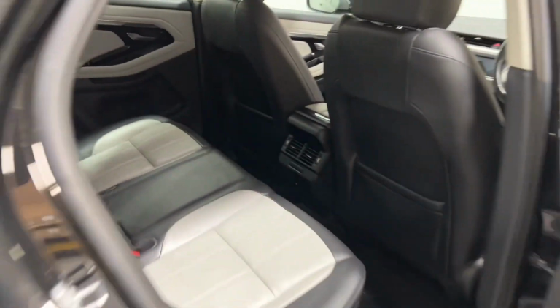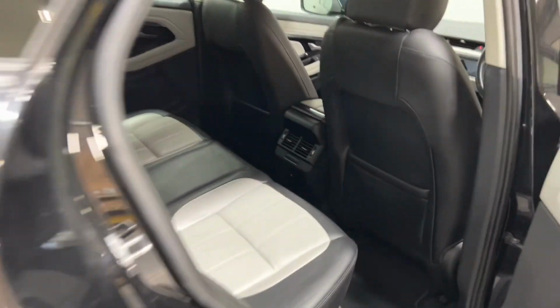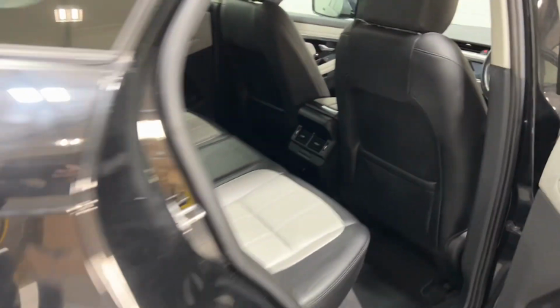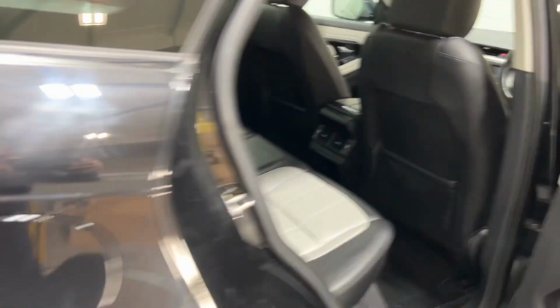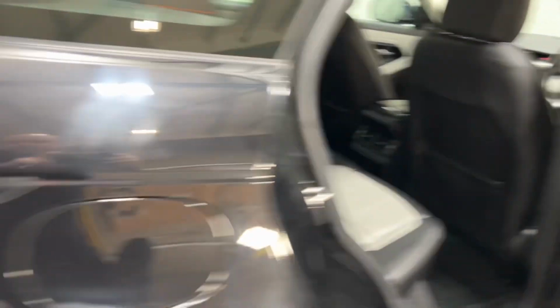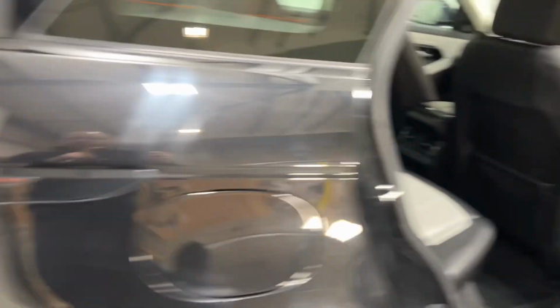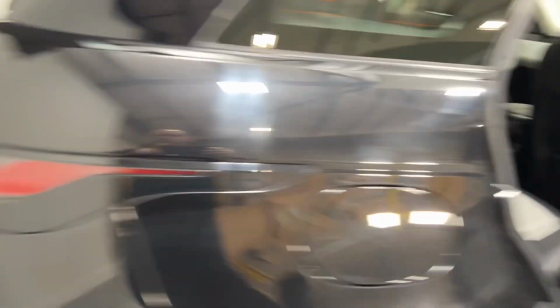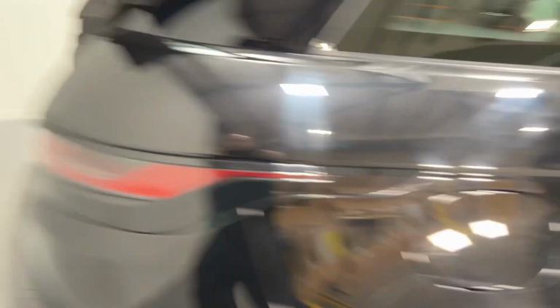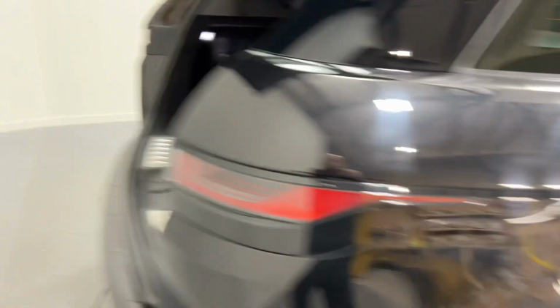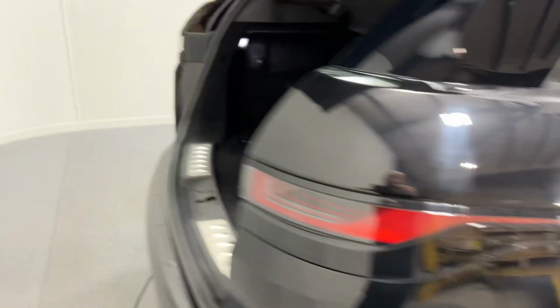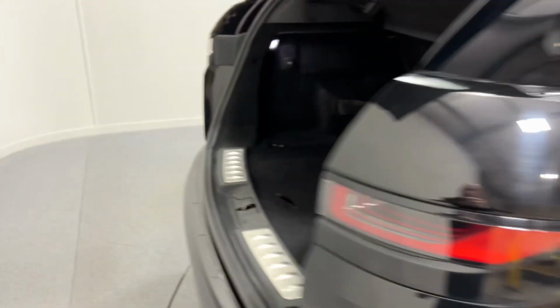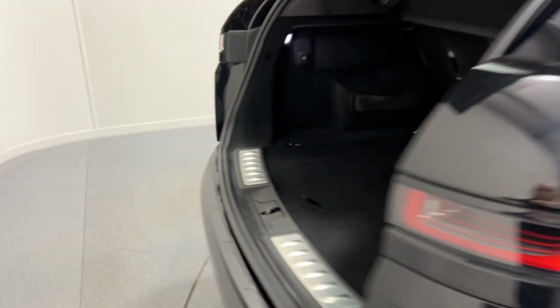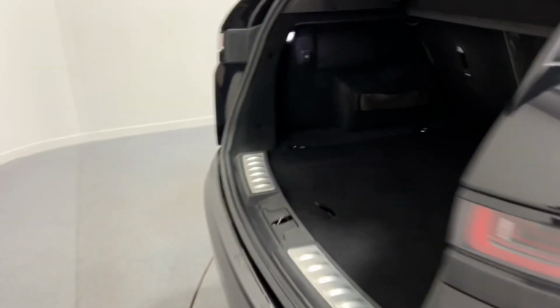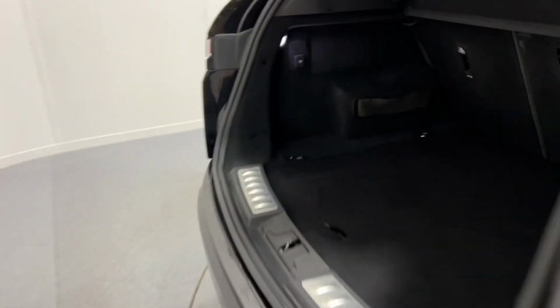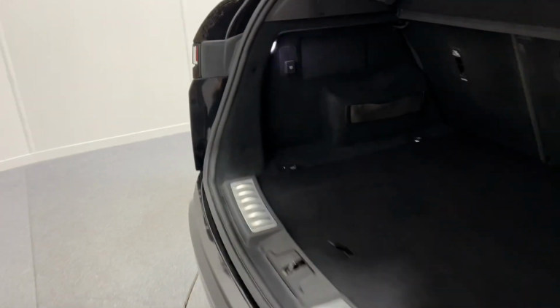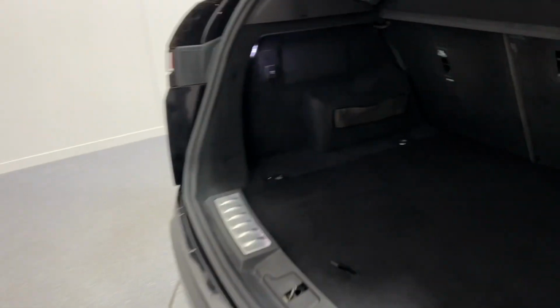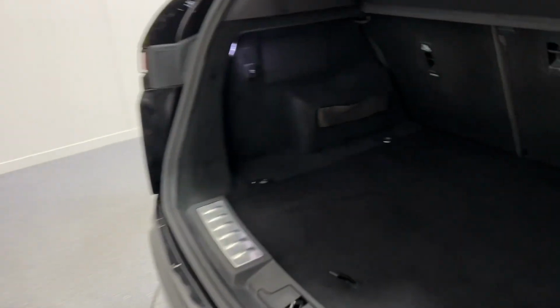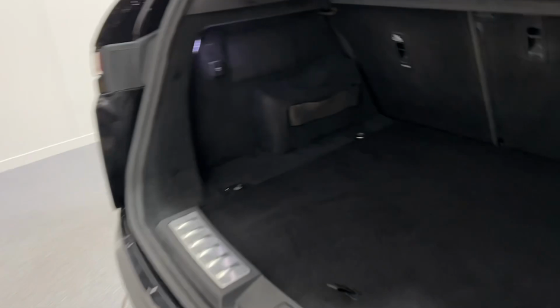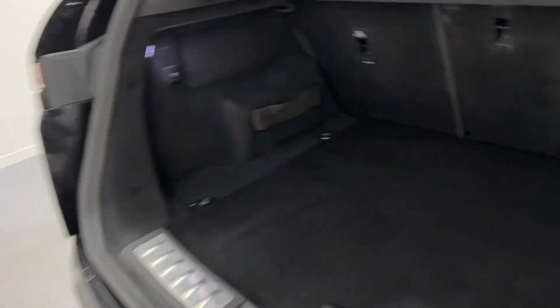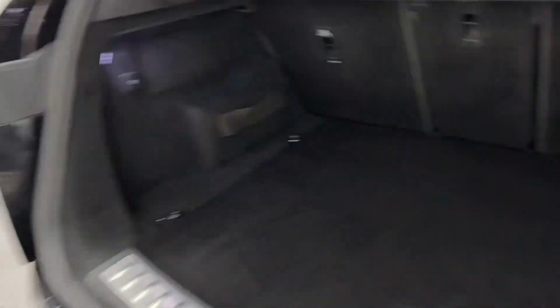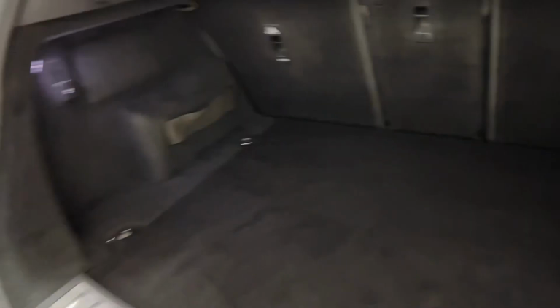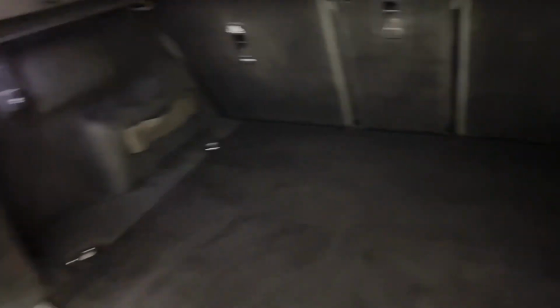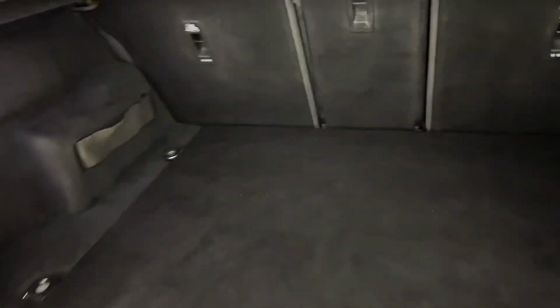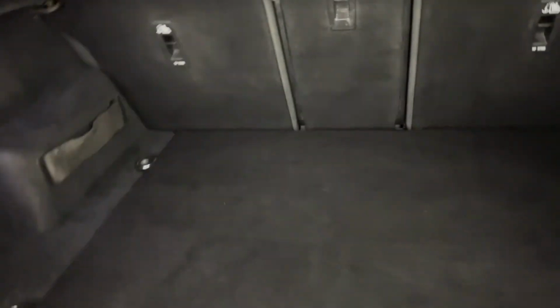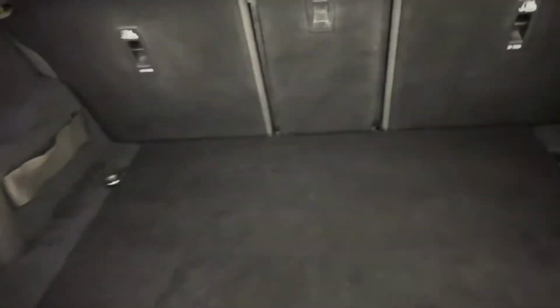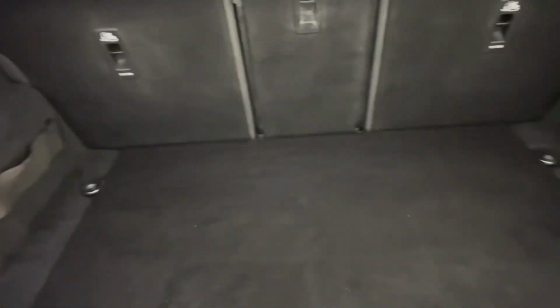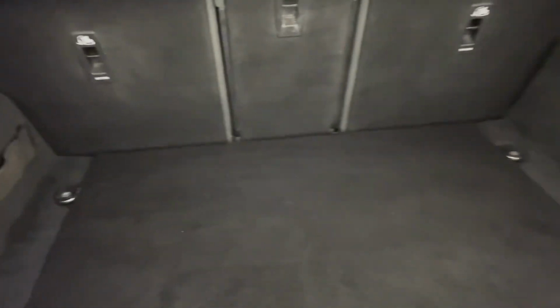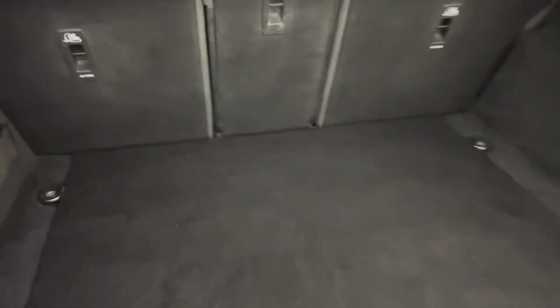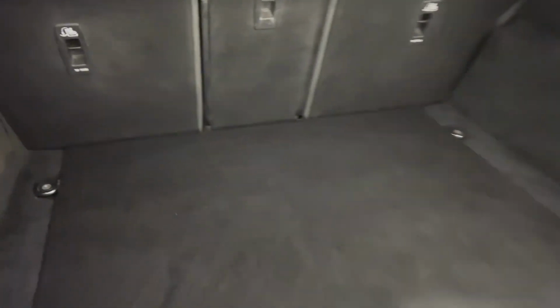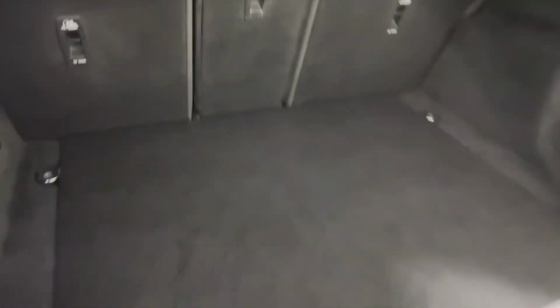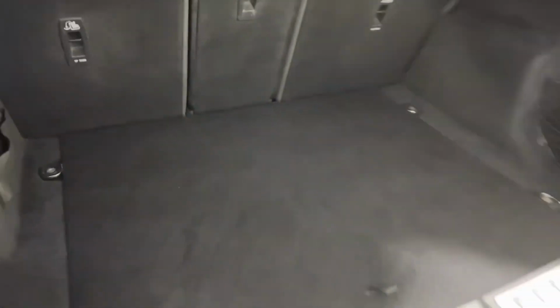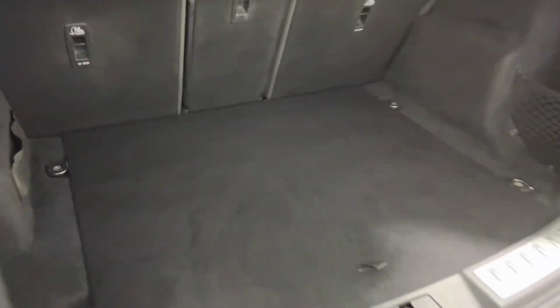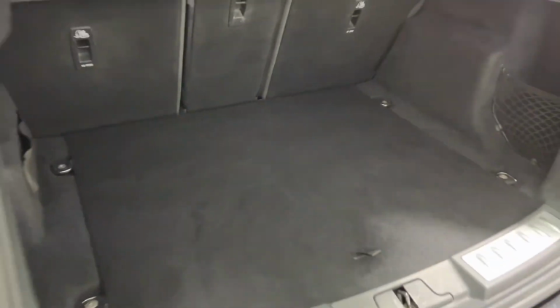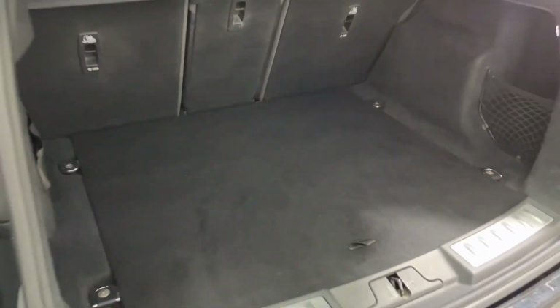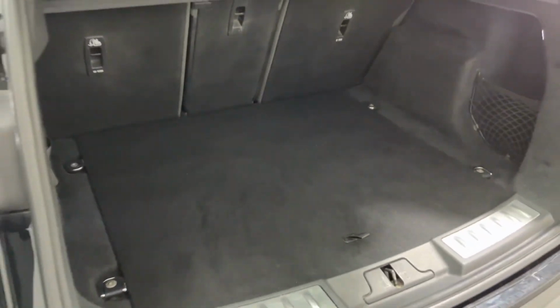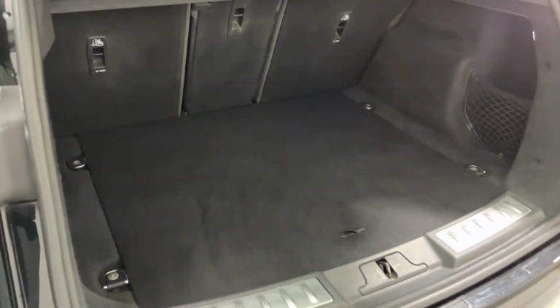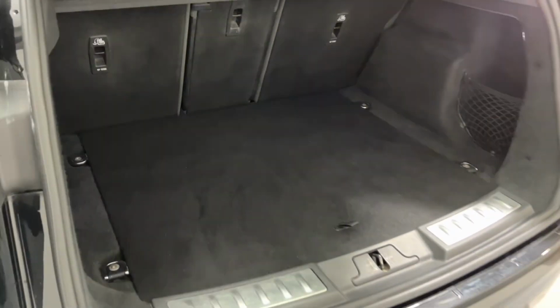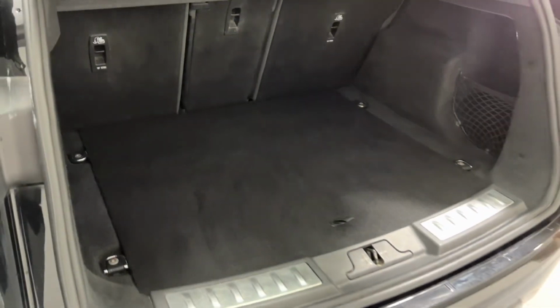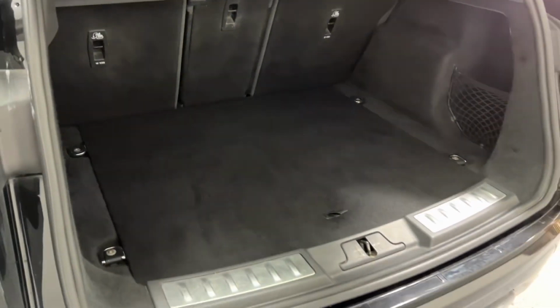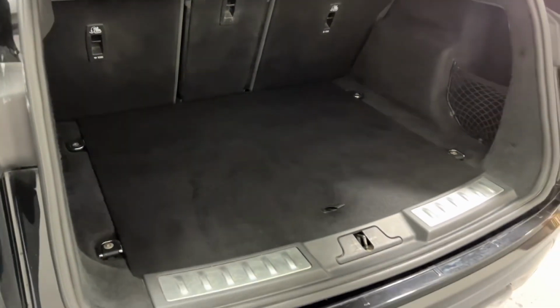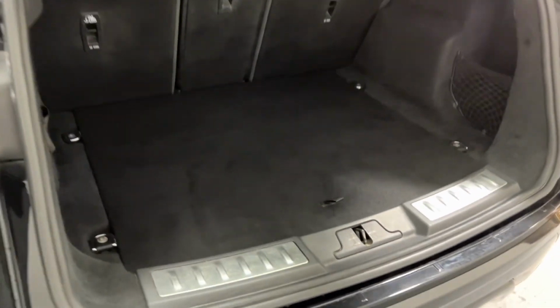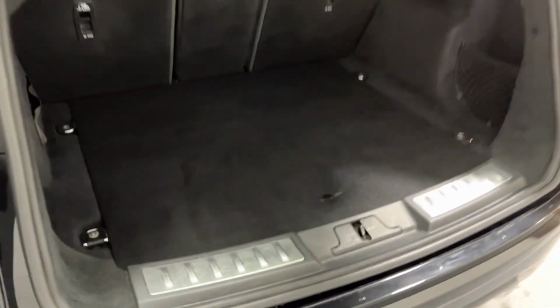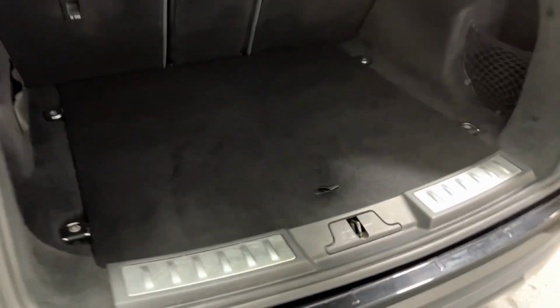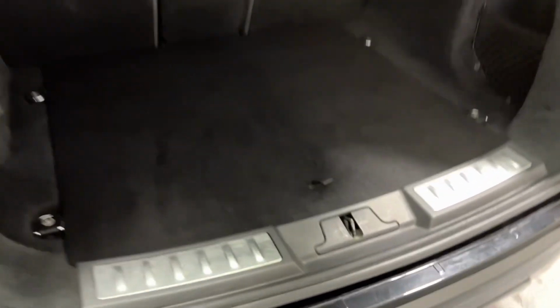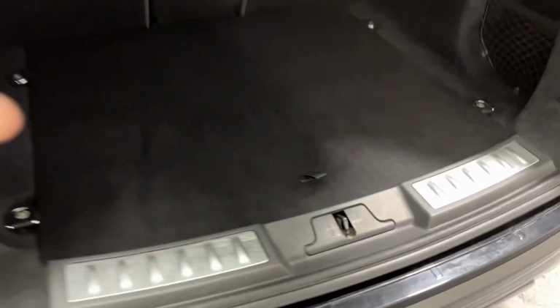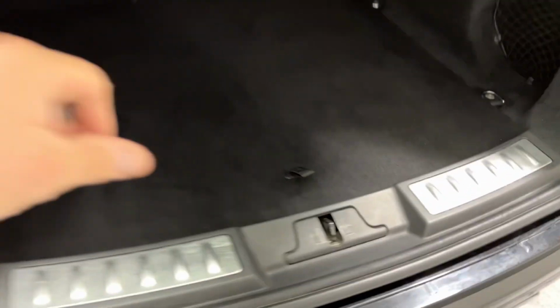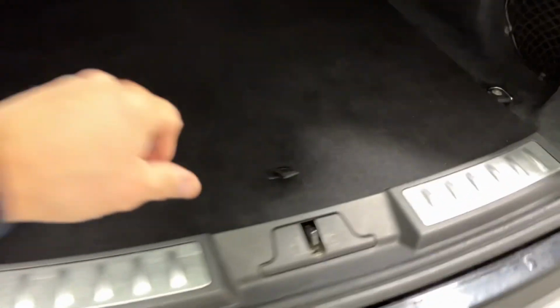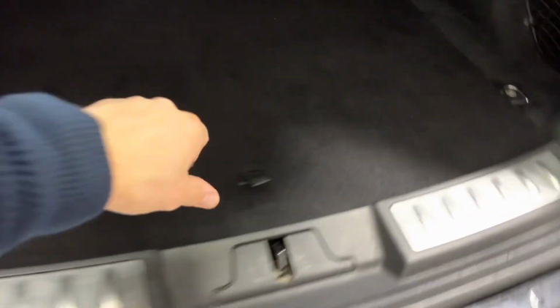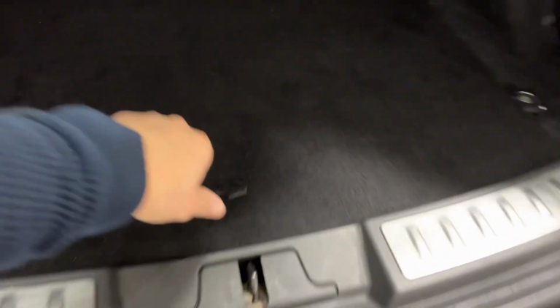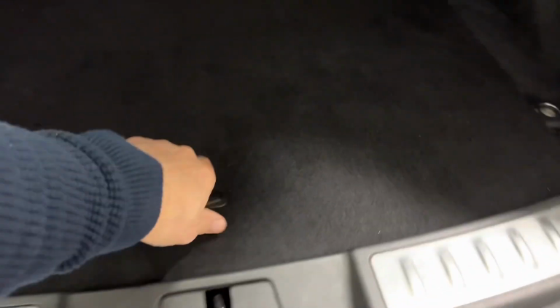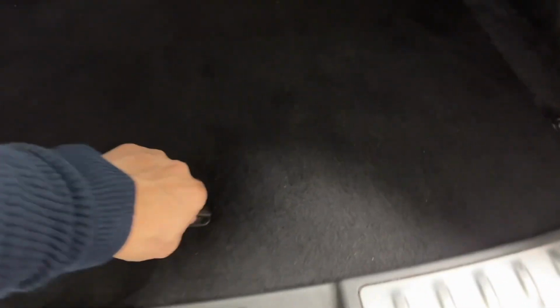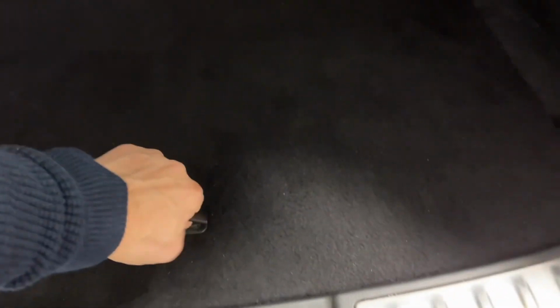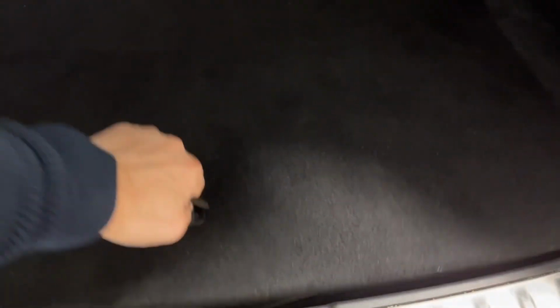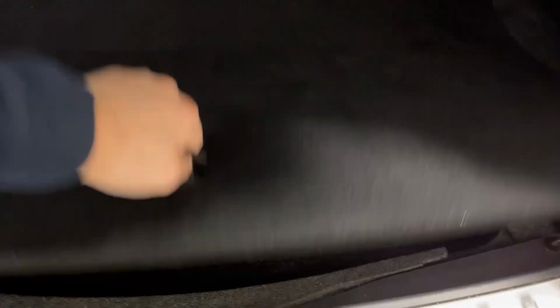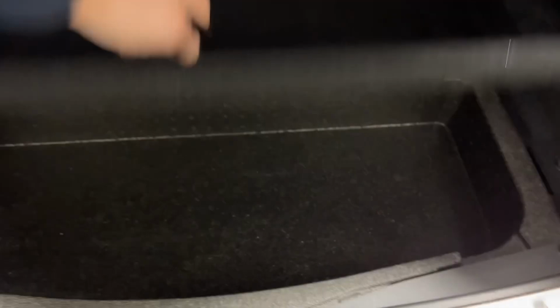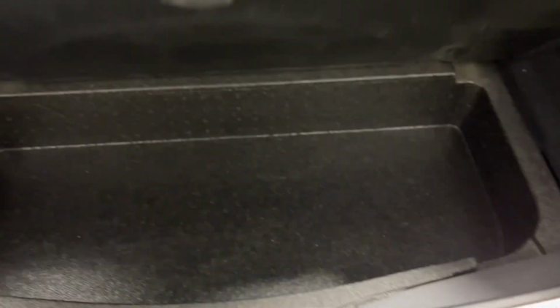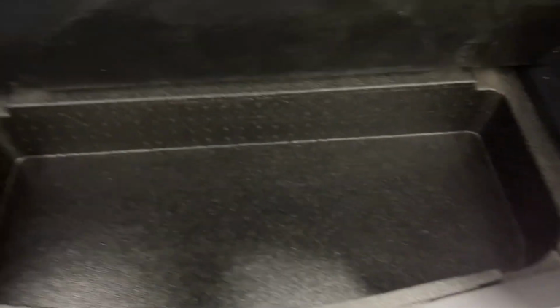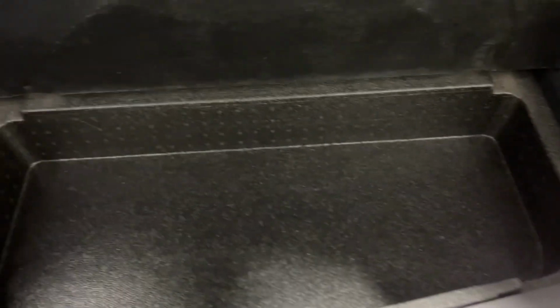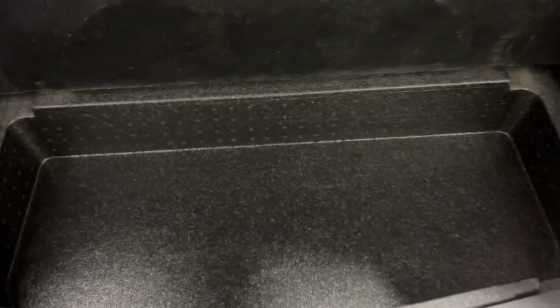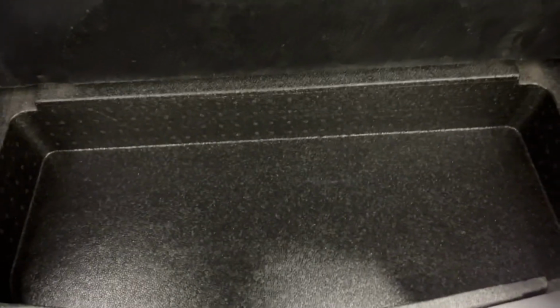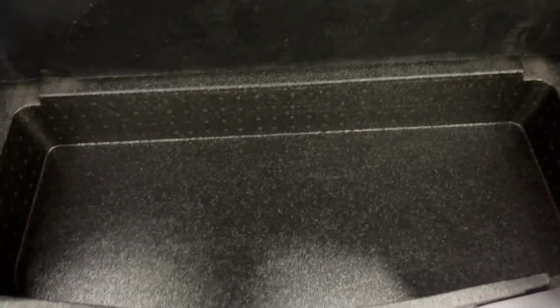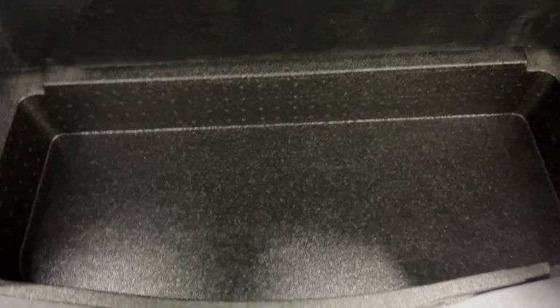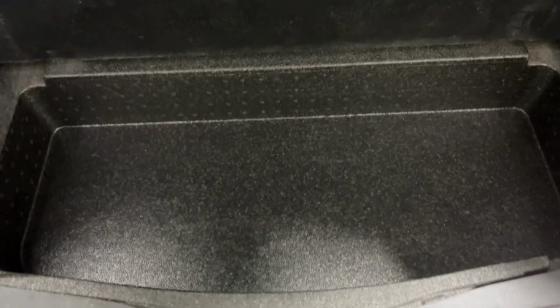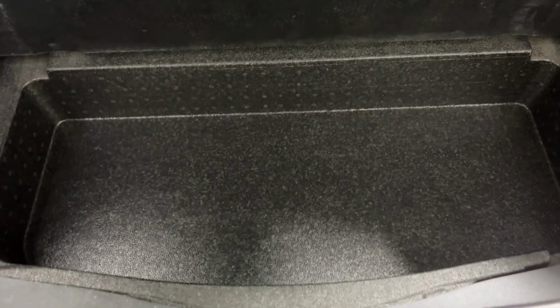In the boot there's lots and lots of space of course, and you have under-boot storage as well.